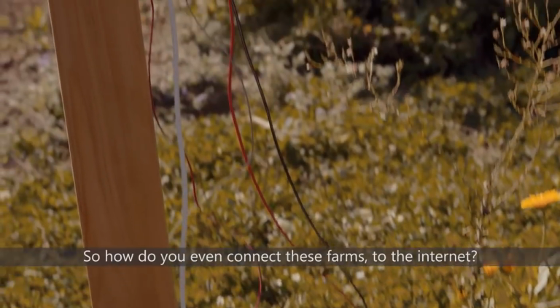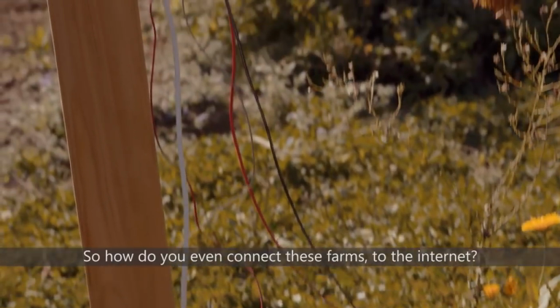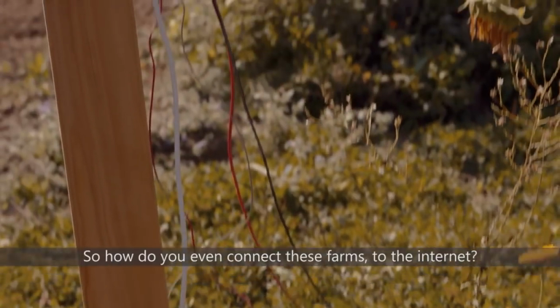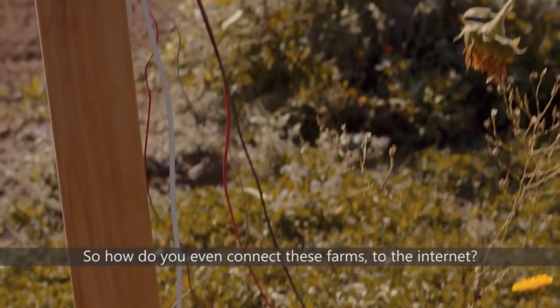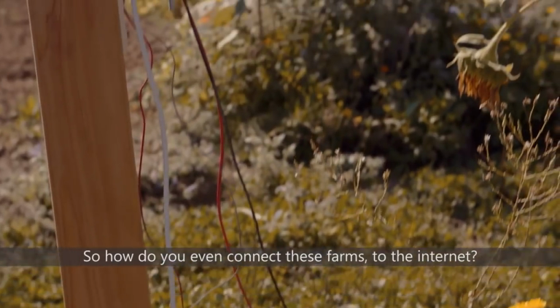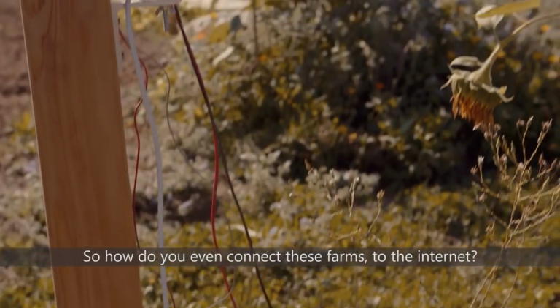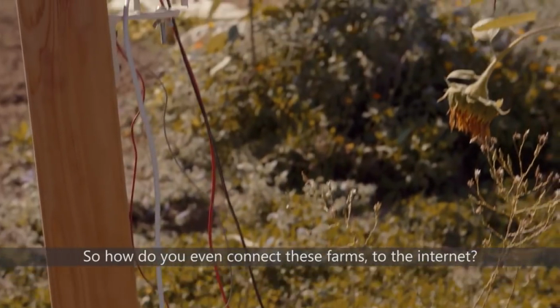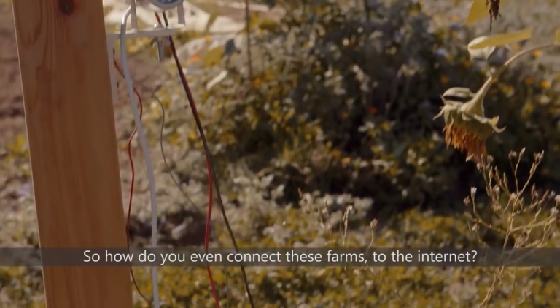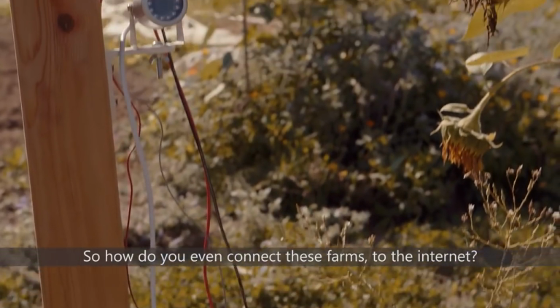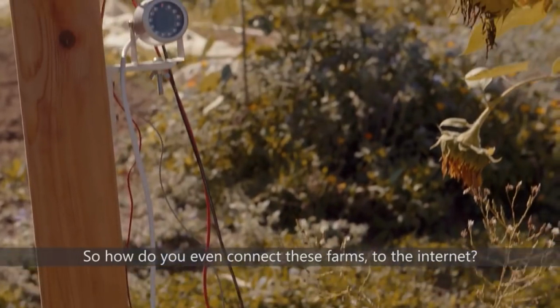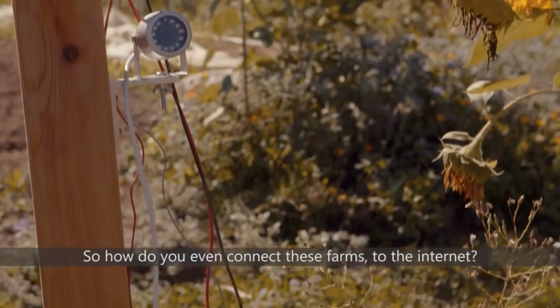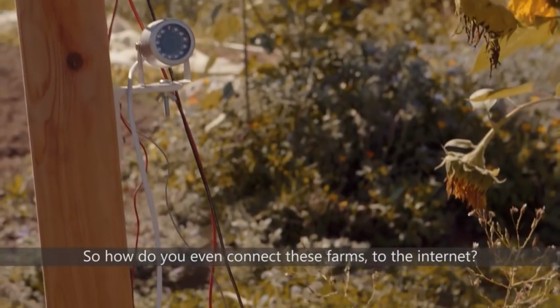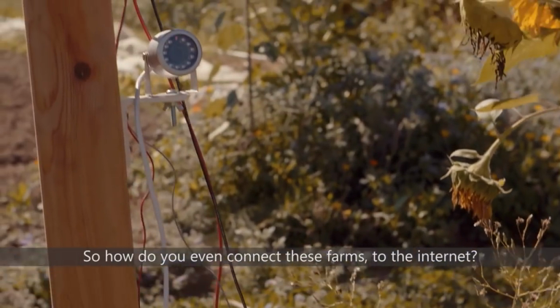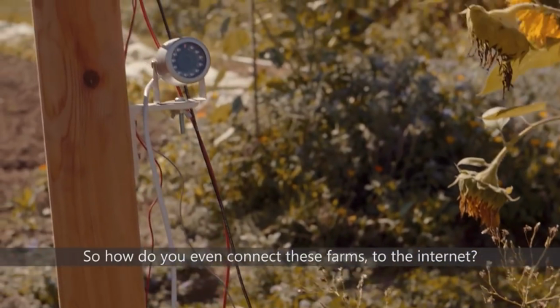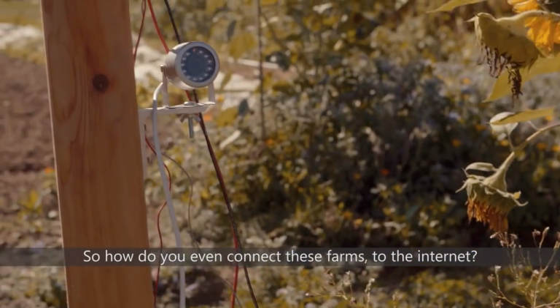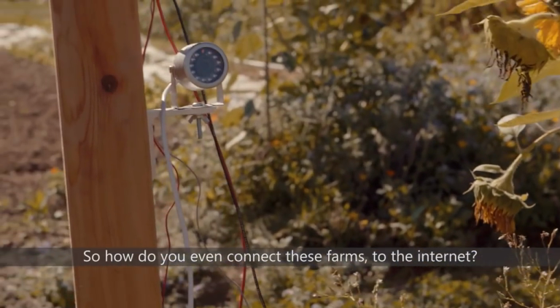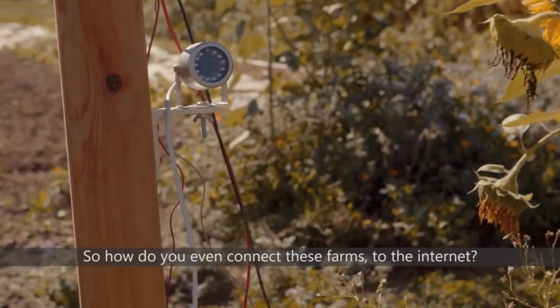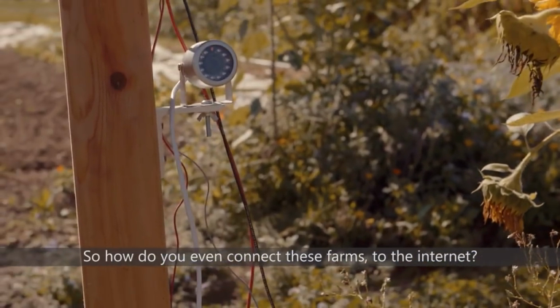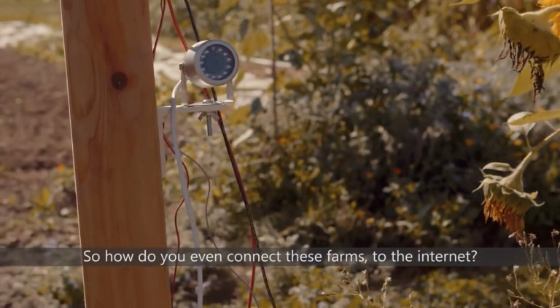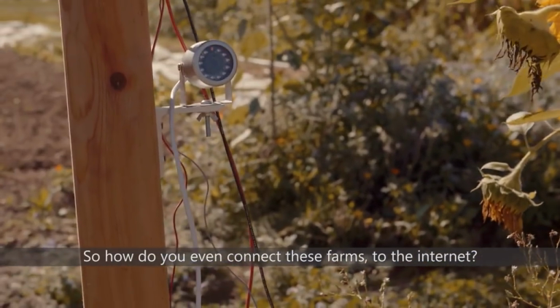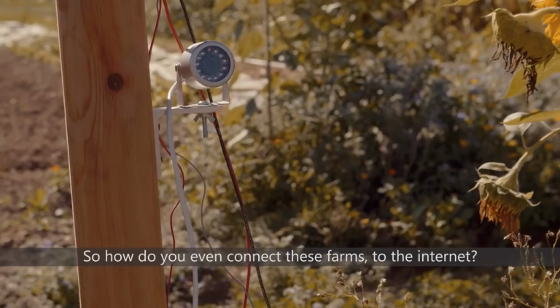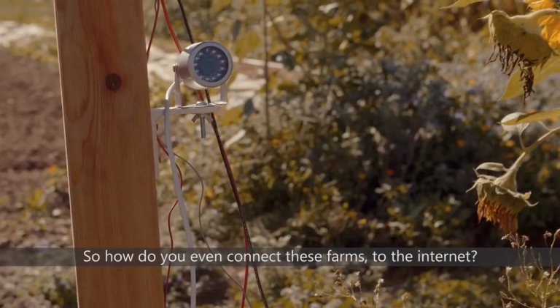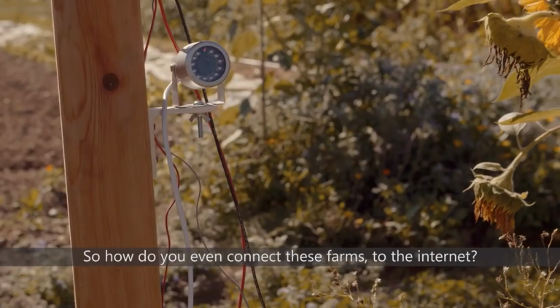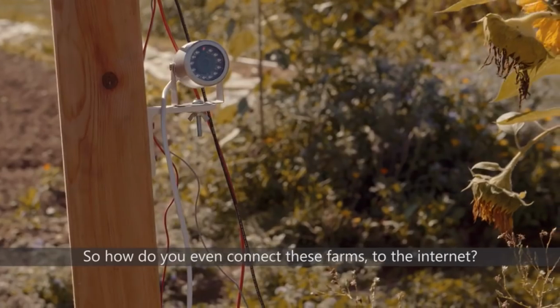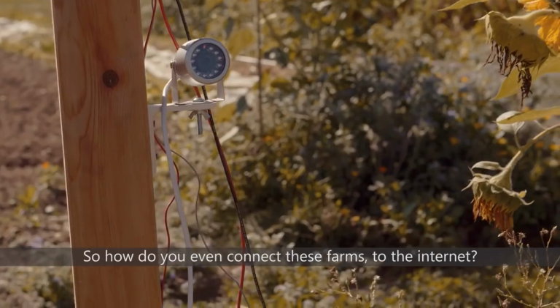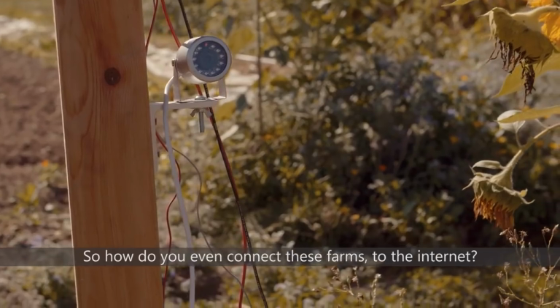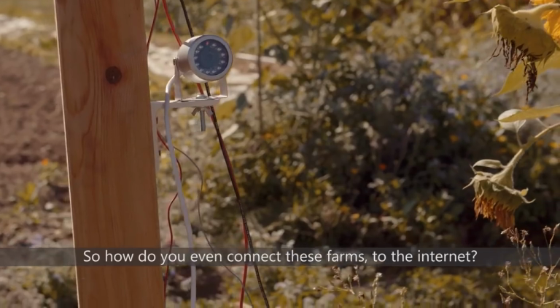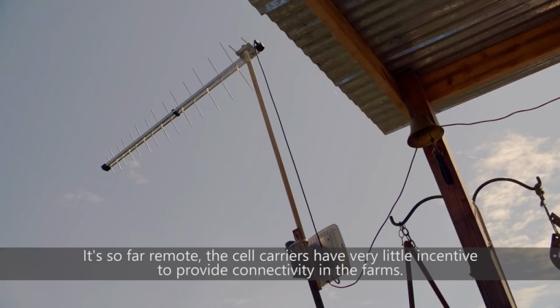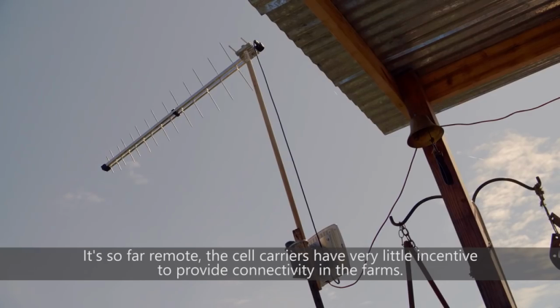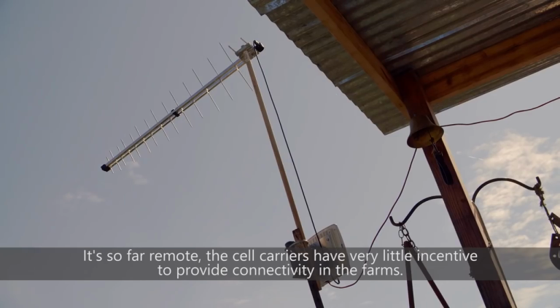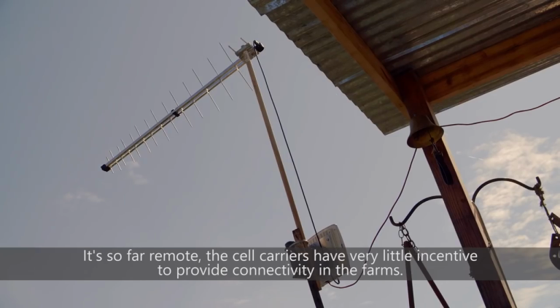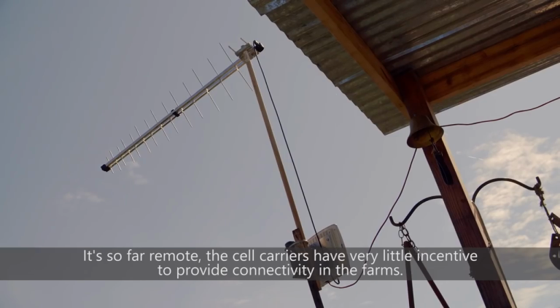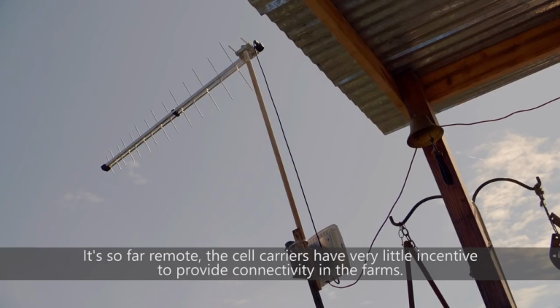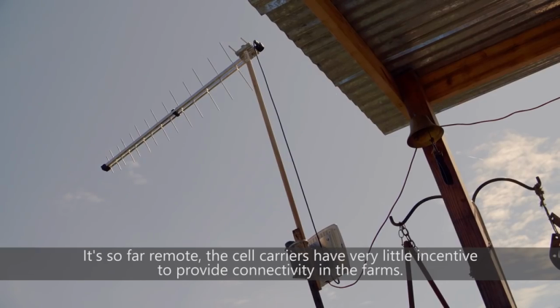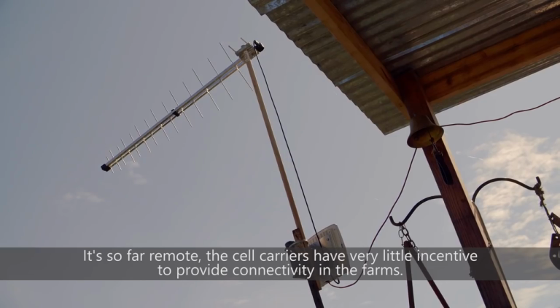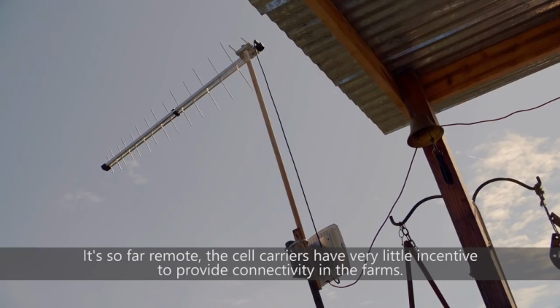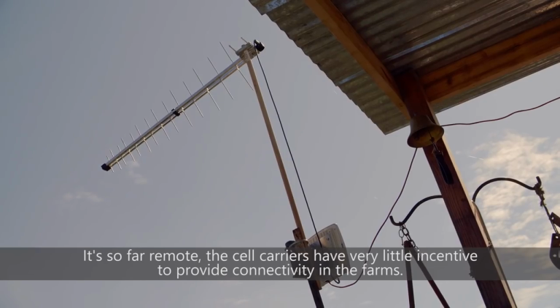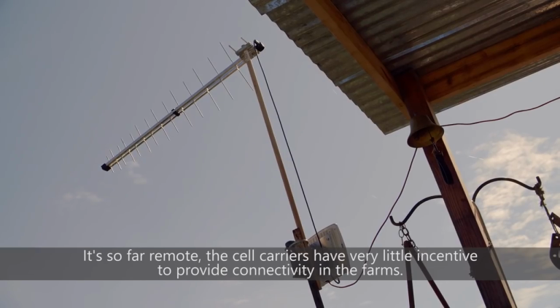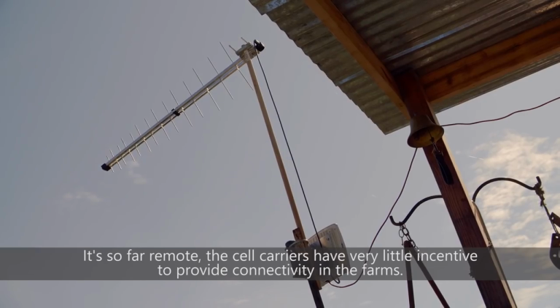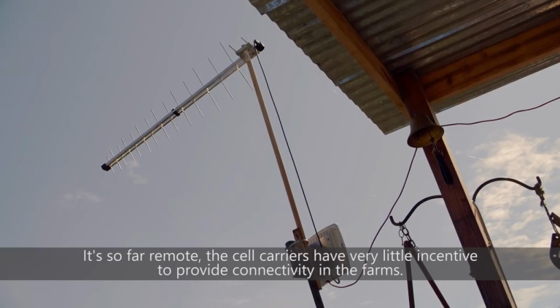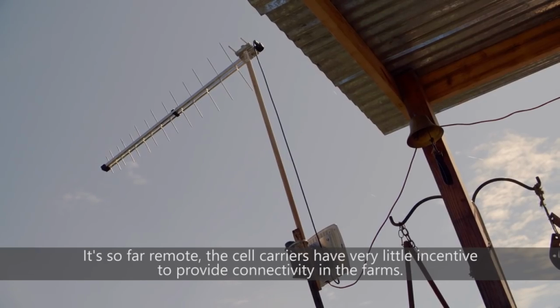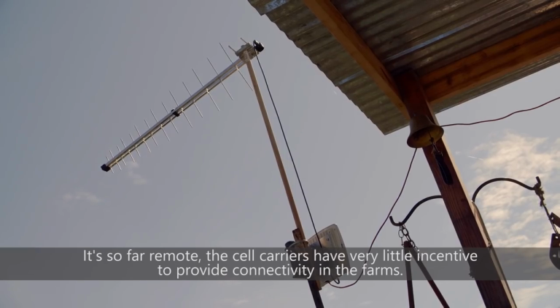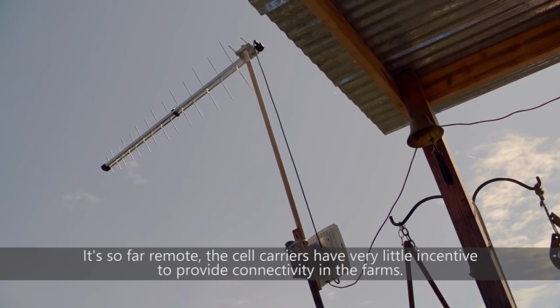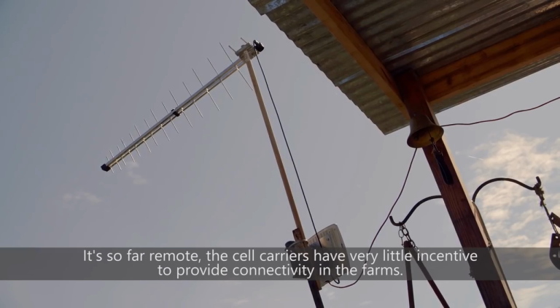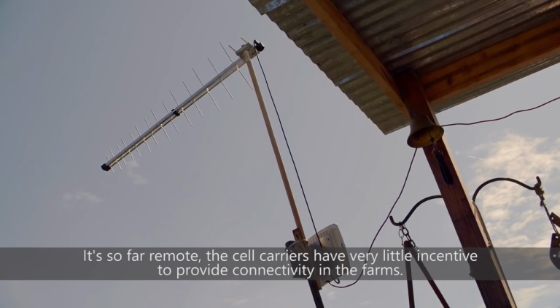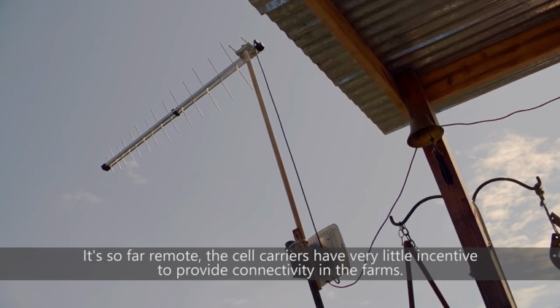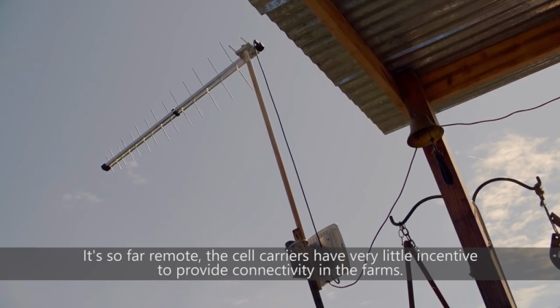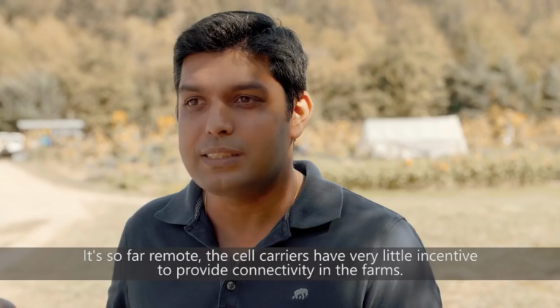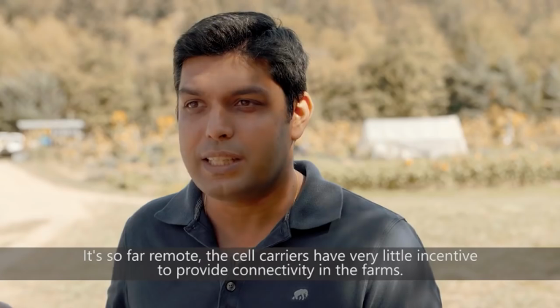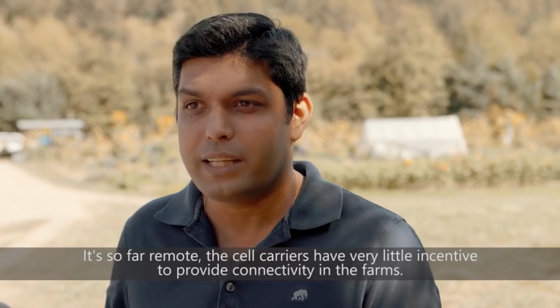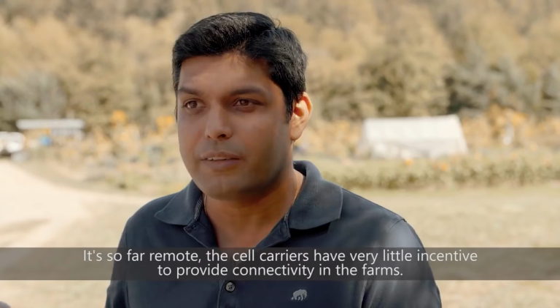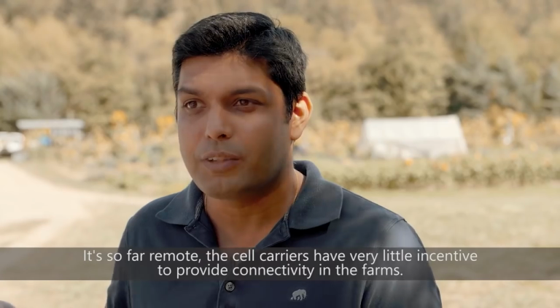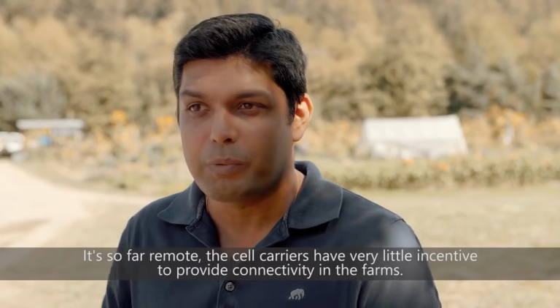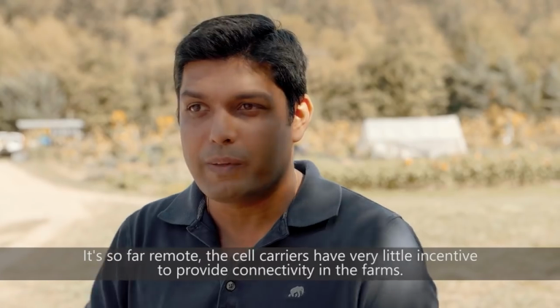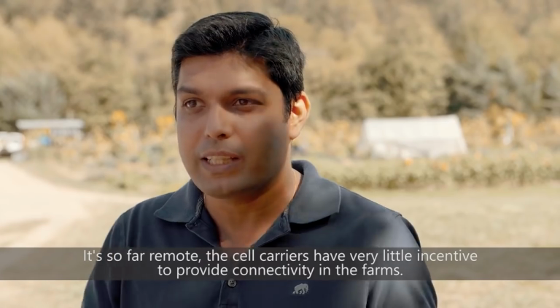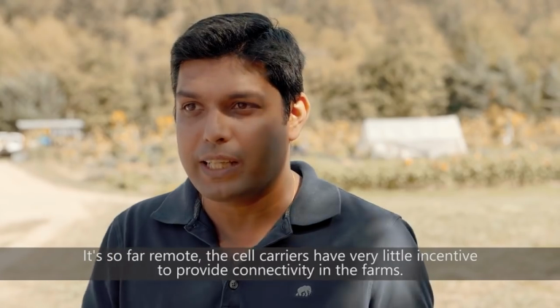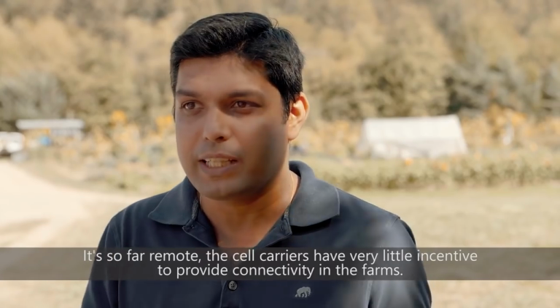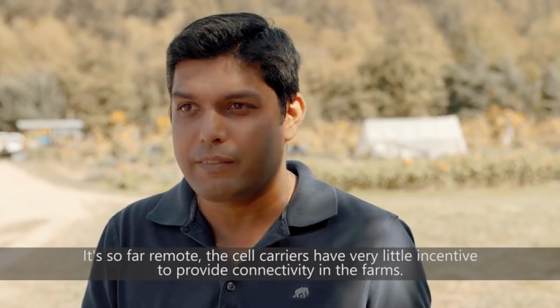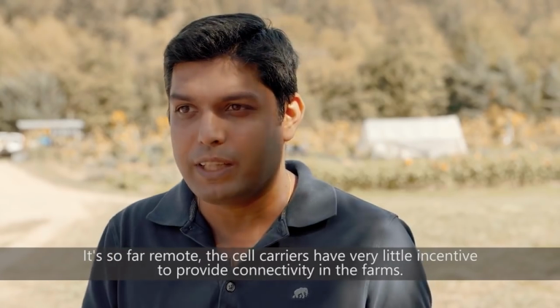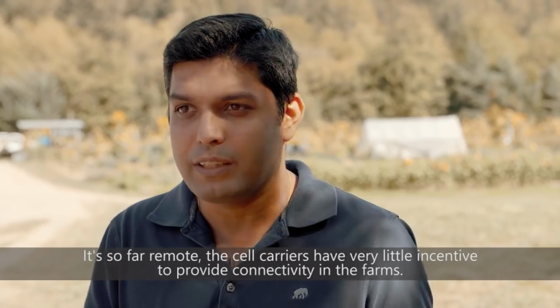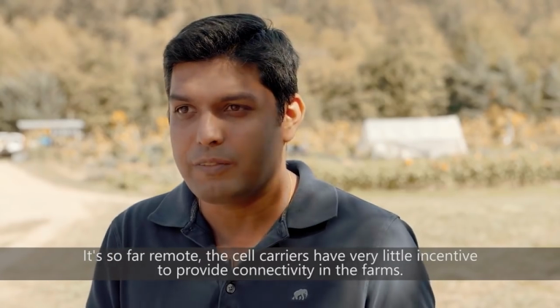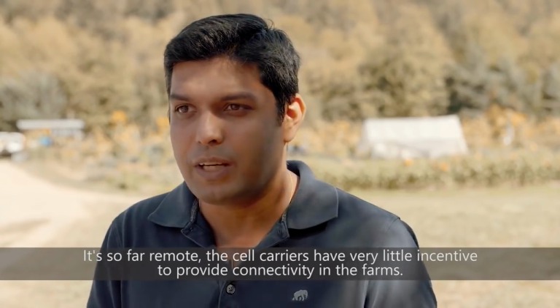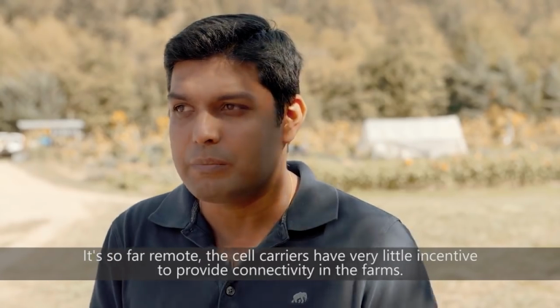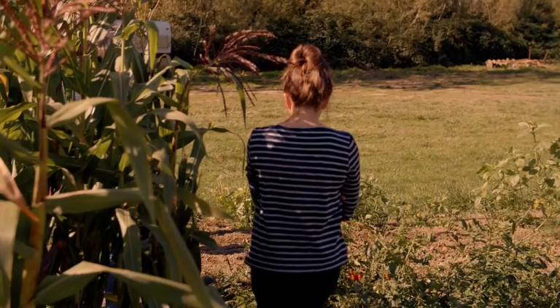So how do you even connect these farms to the internet? They're so far remote, and the cell carriers have very little incentive to provide connectivity in the farms.